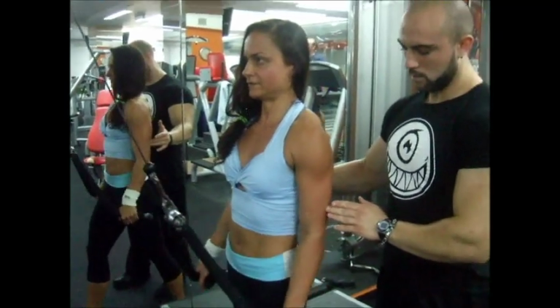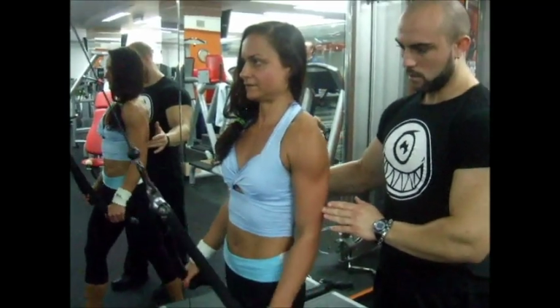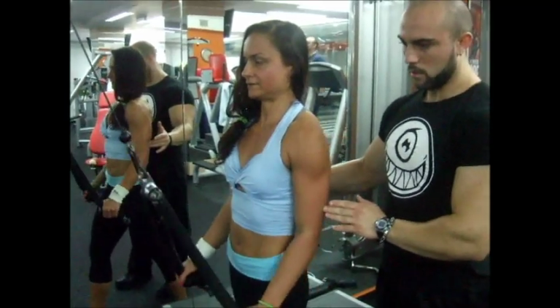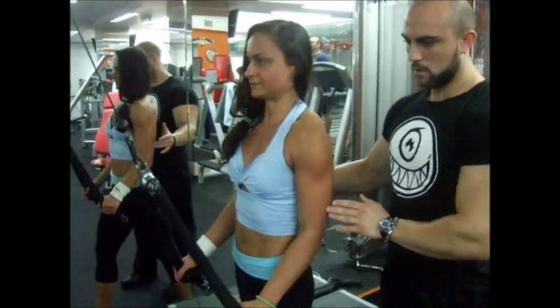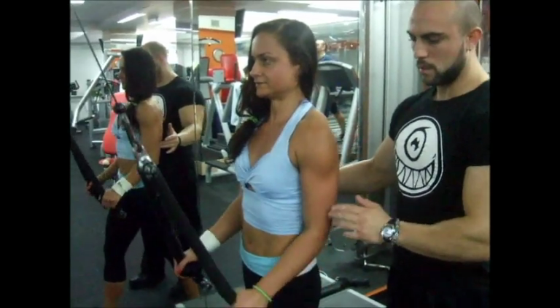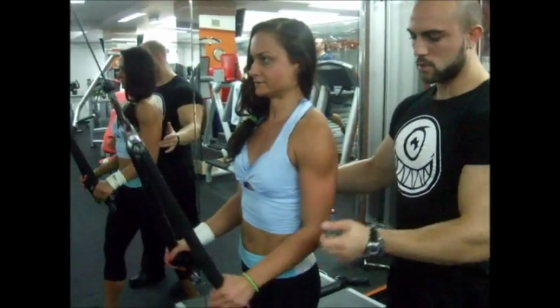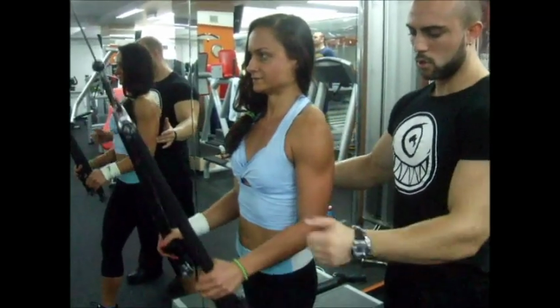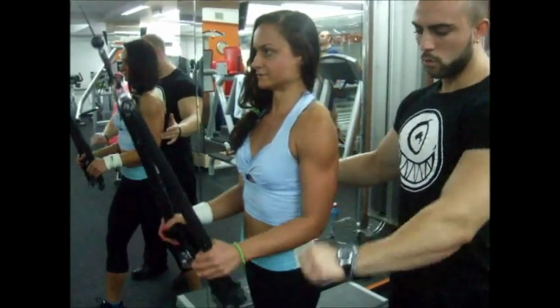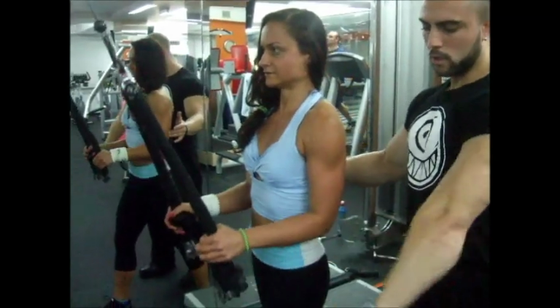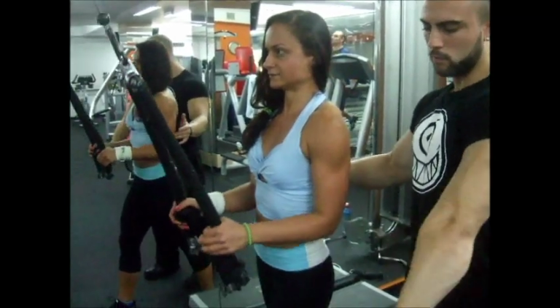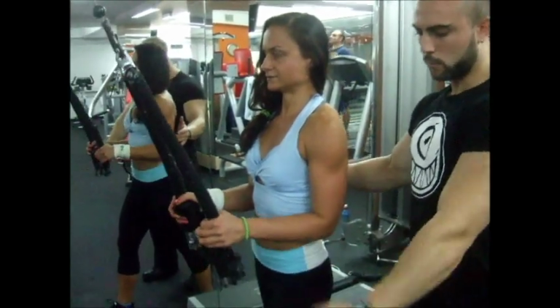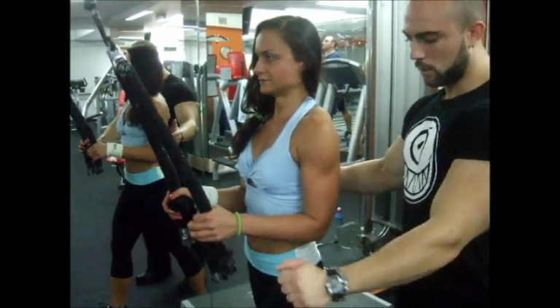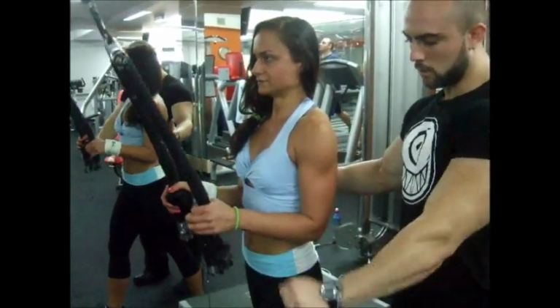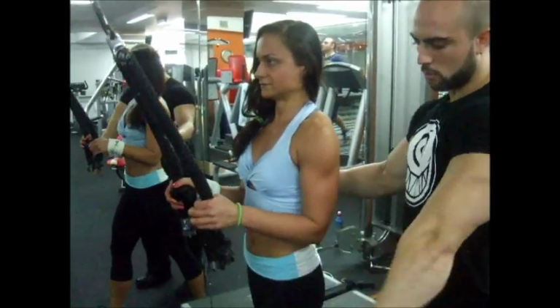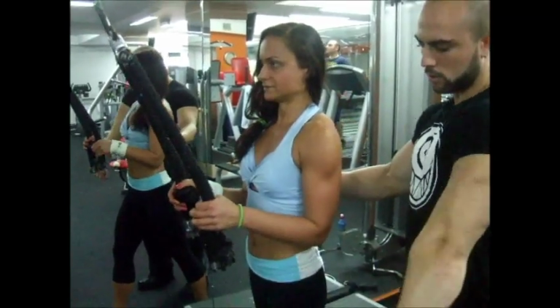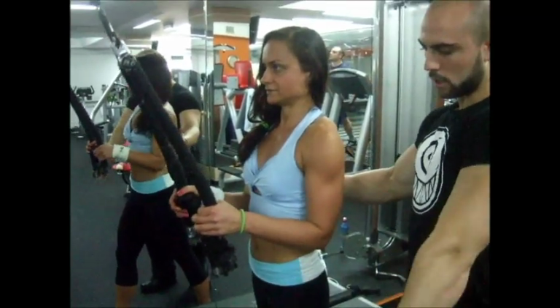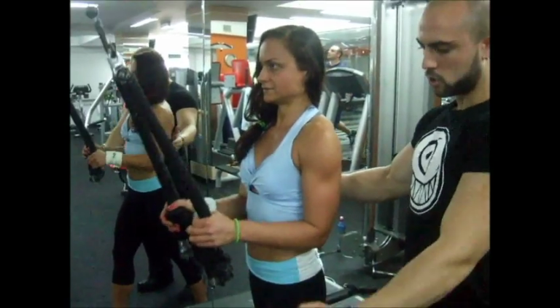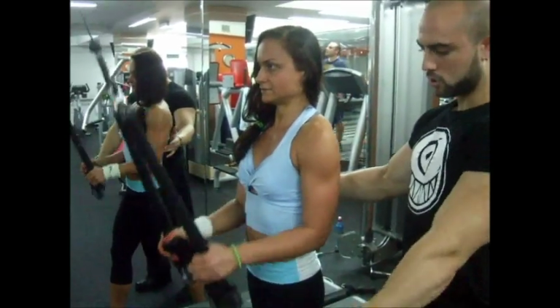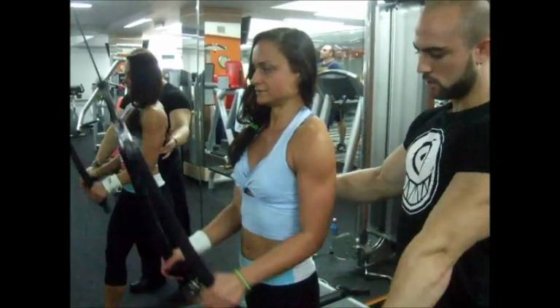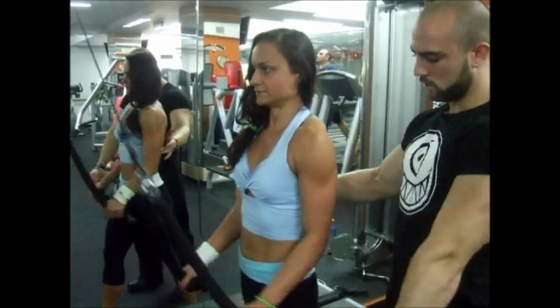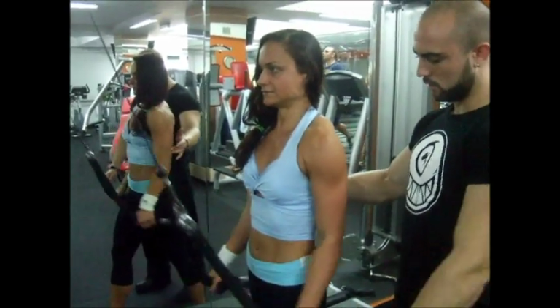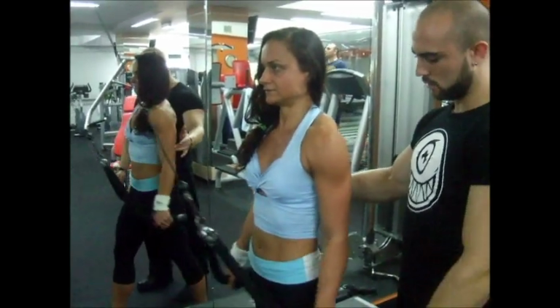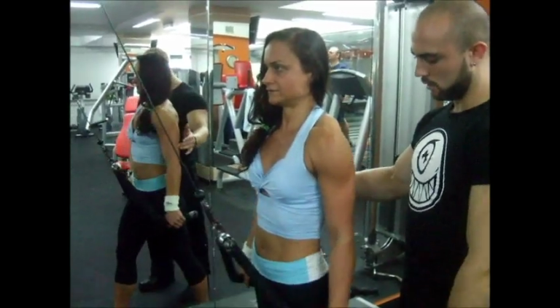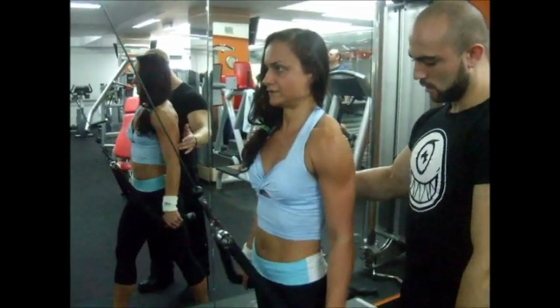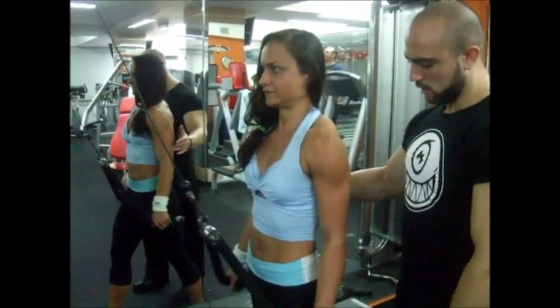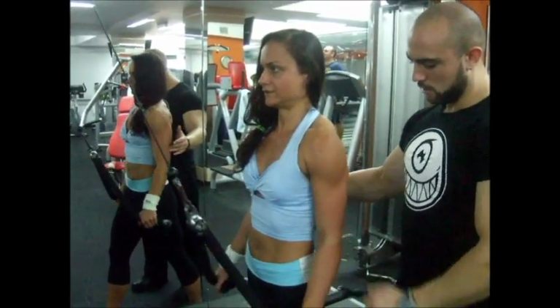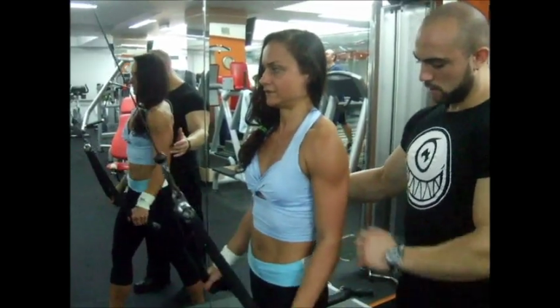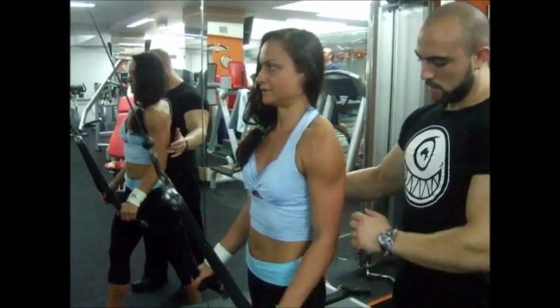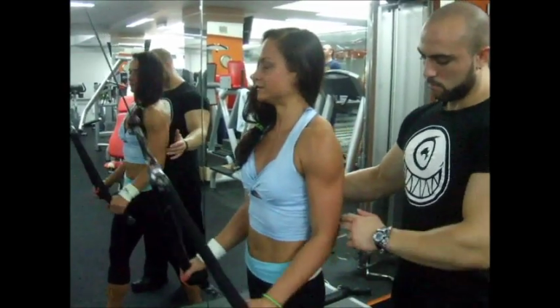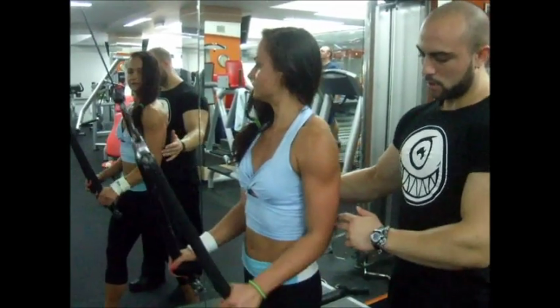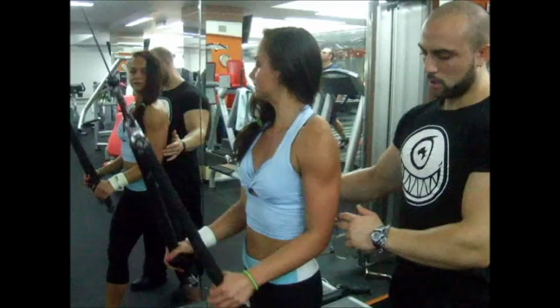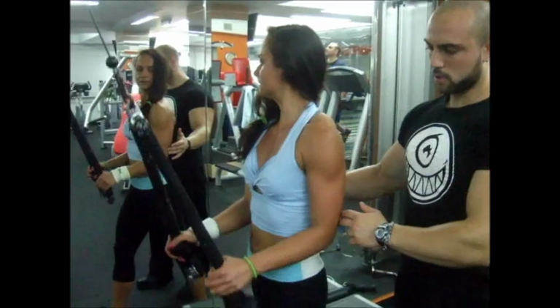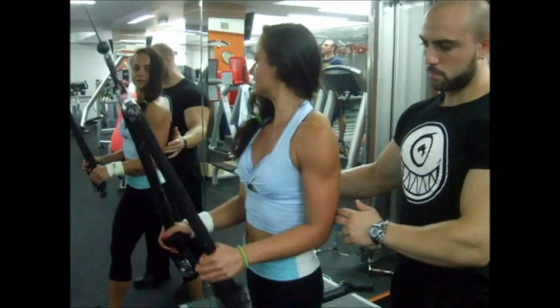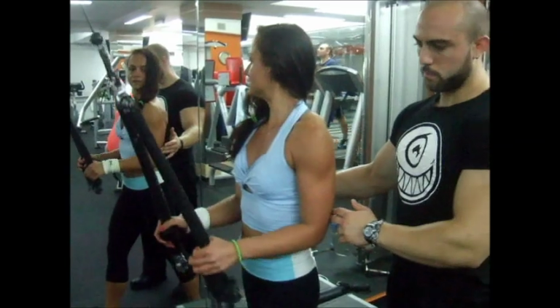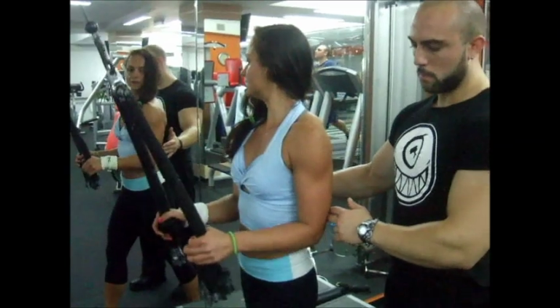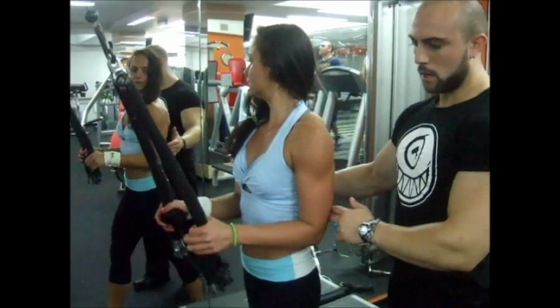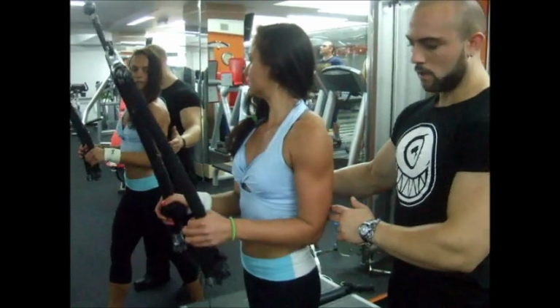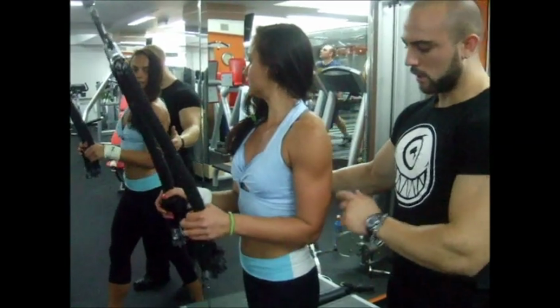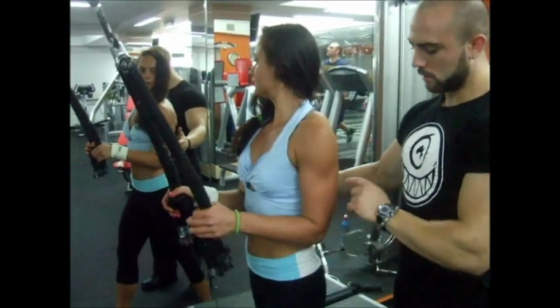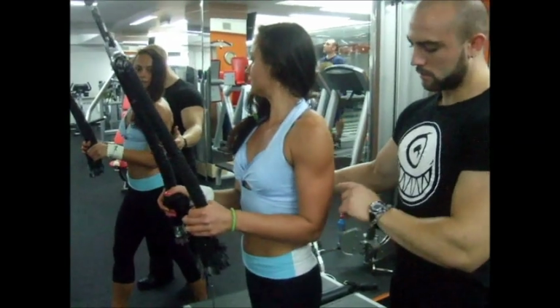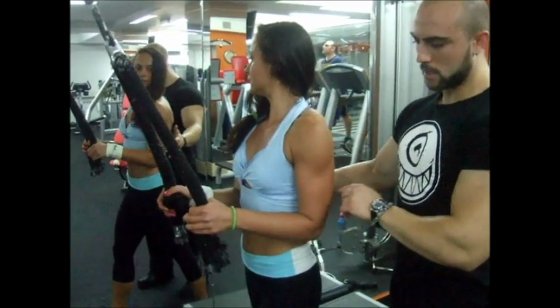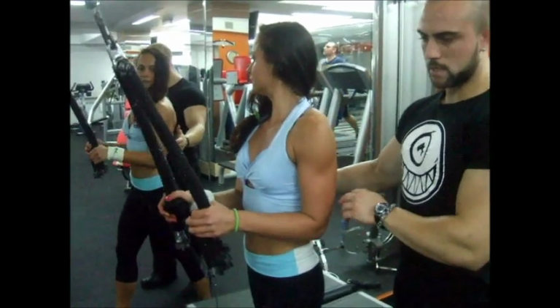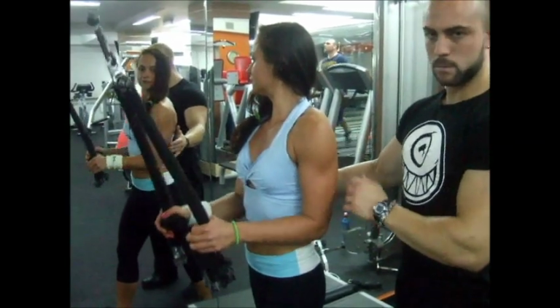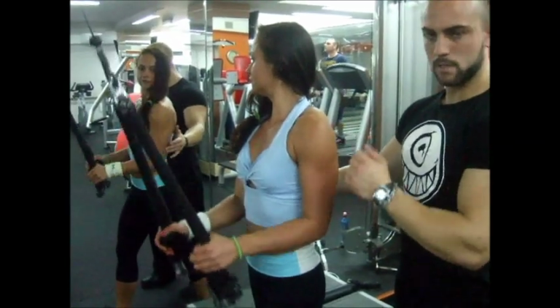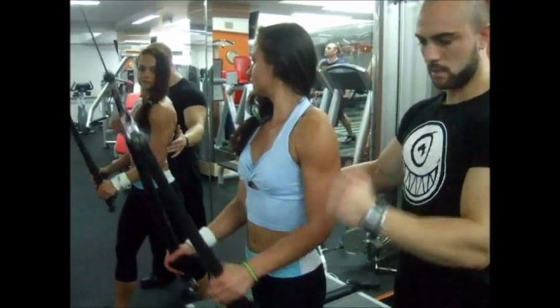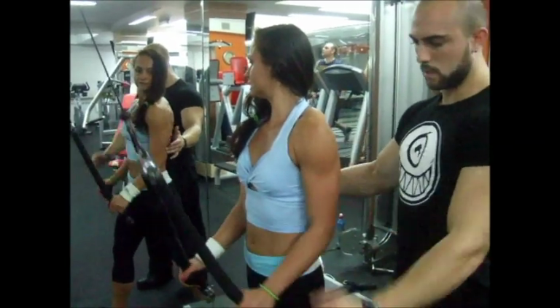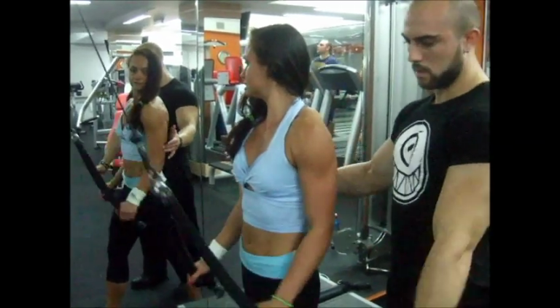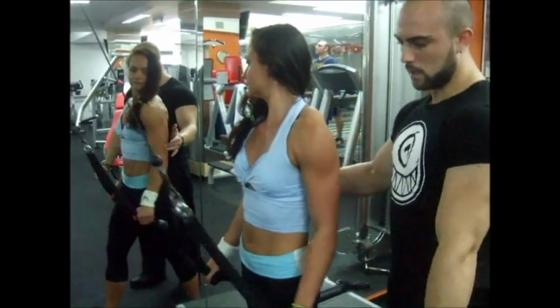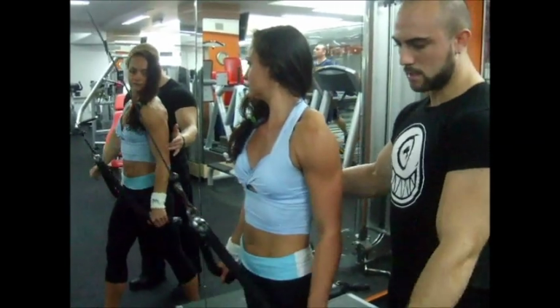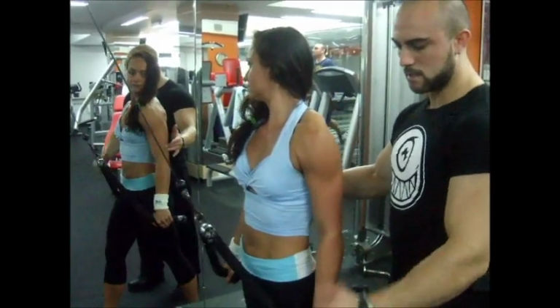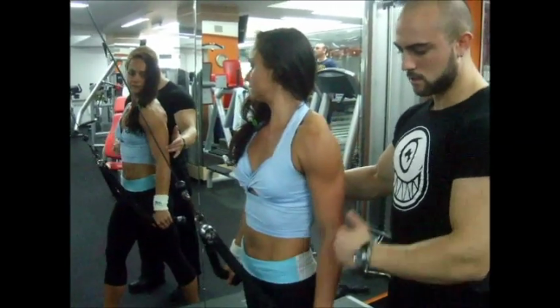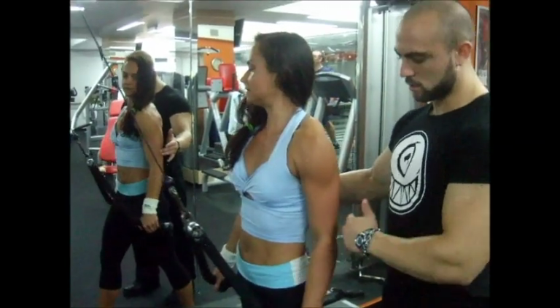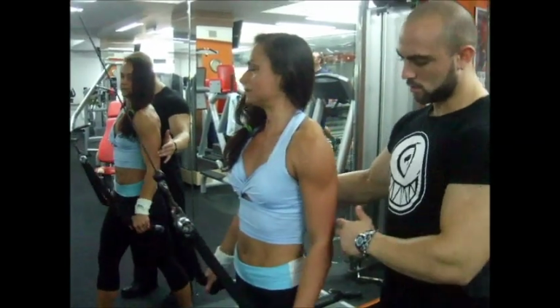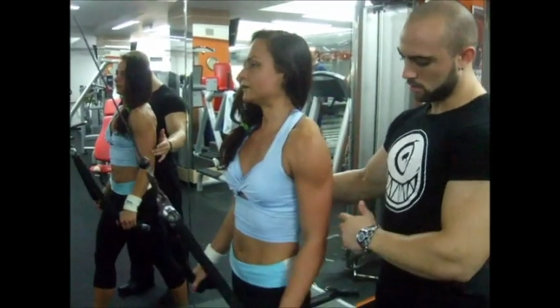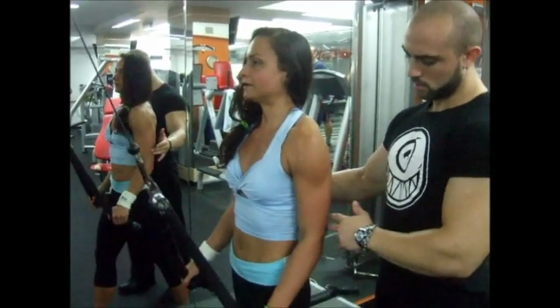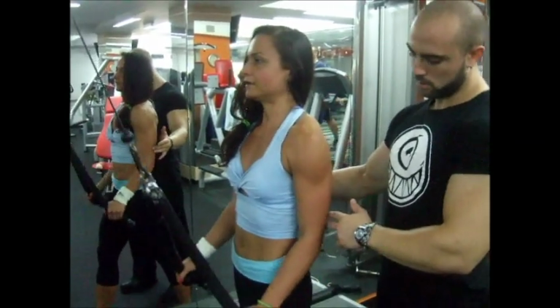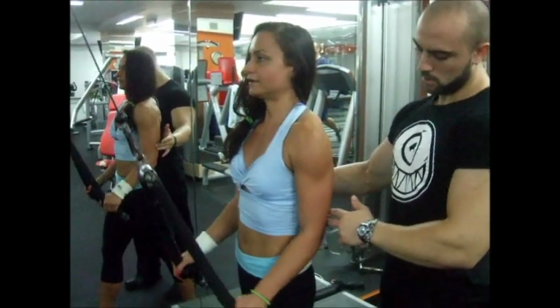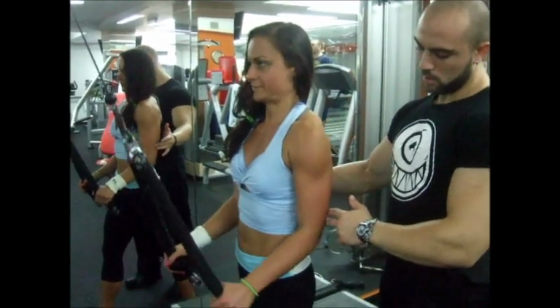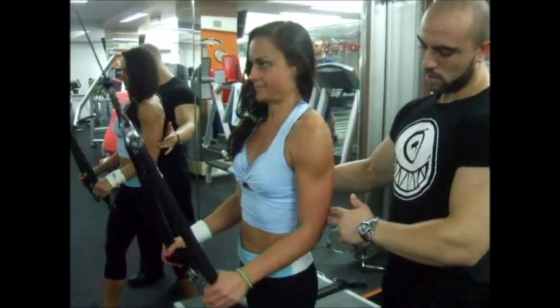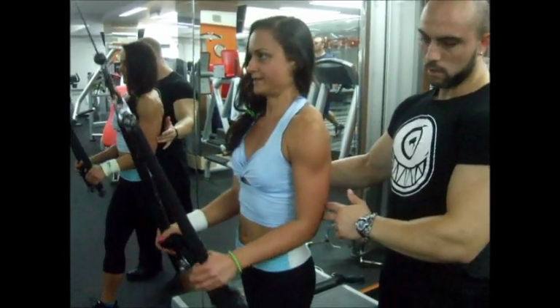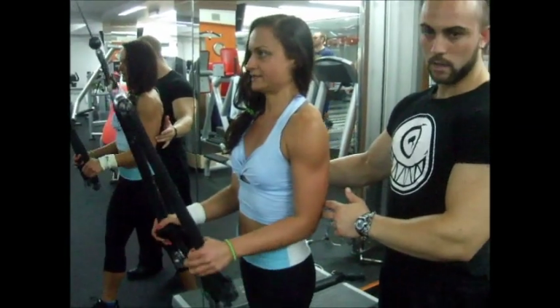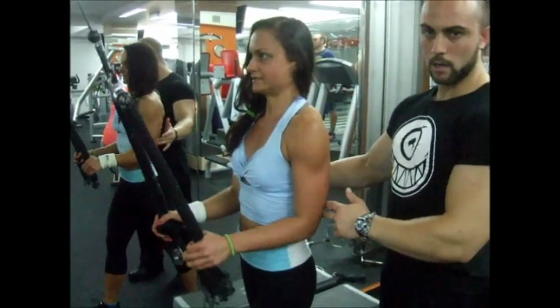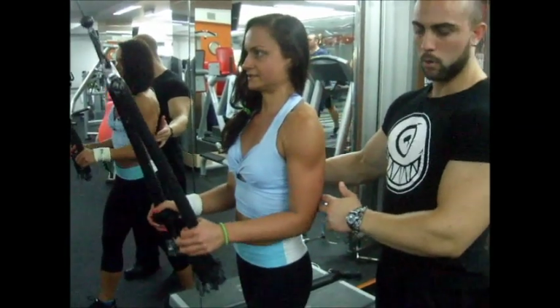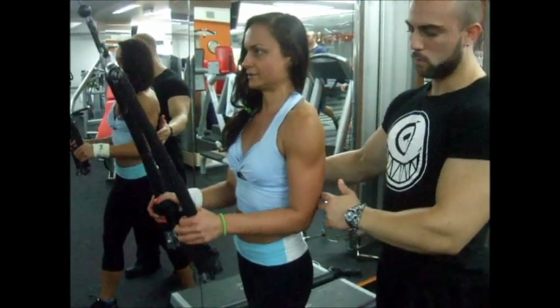There is no need for any rotation because primarily the triceps is an extensor at the elbow.